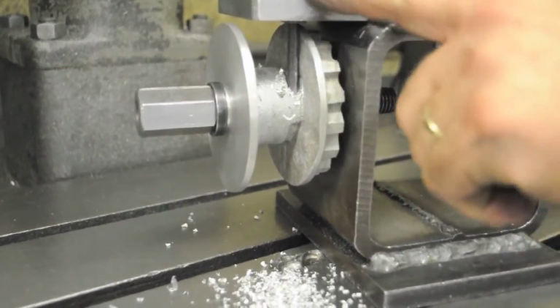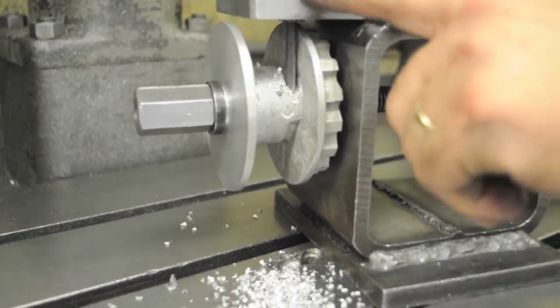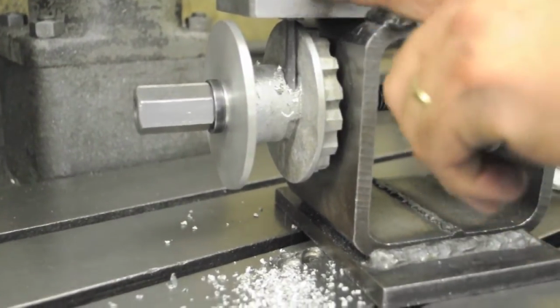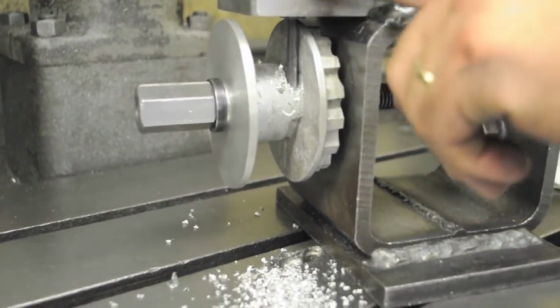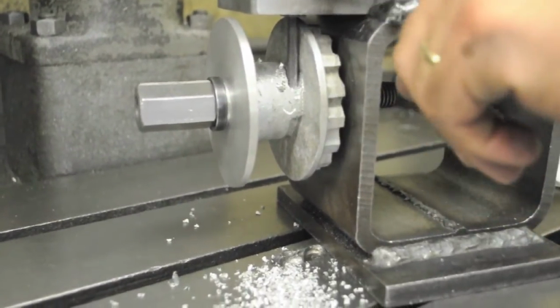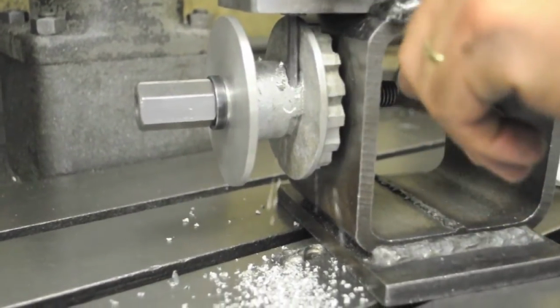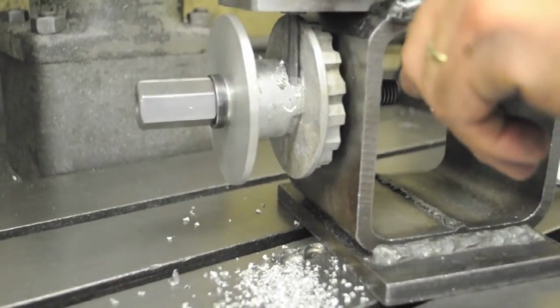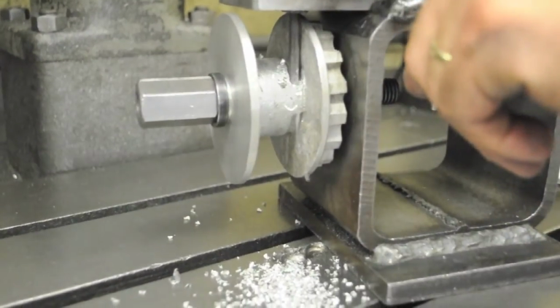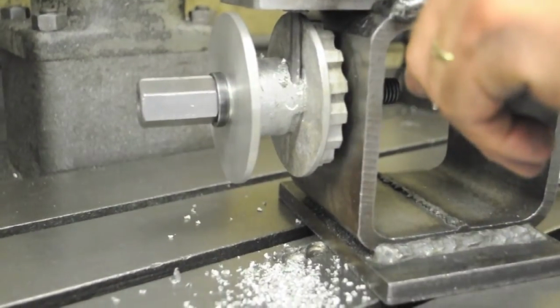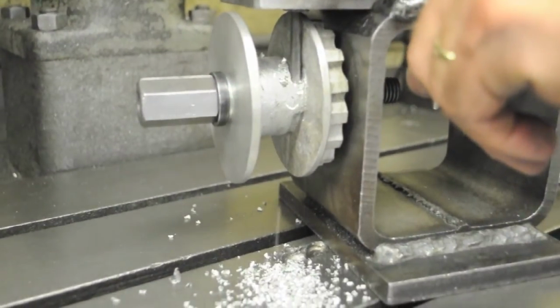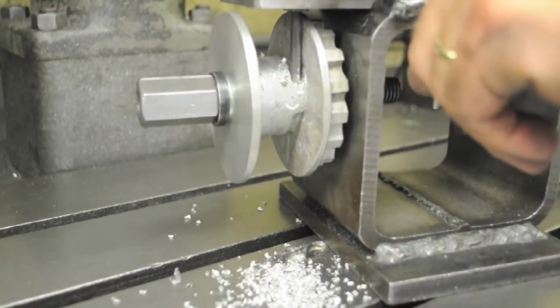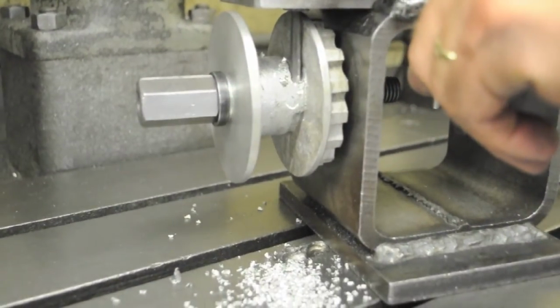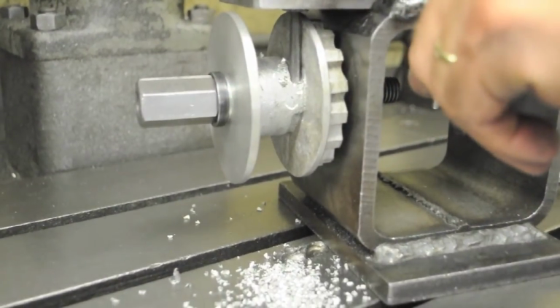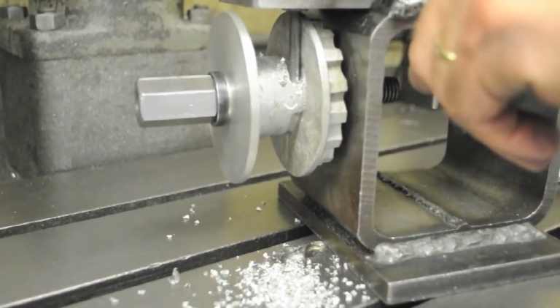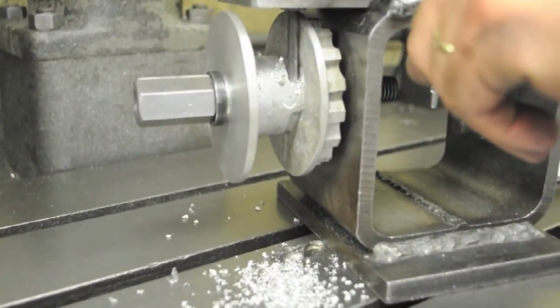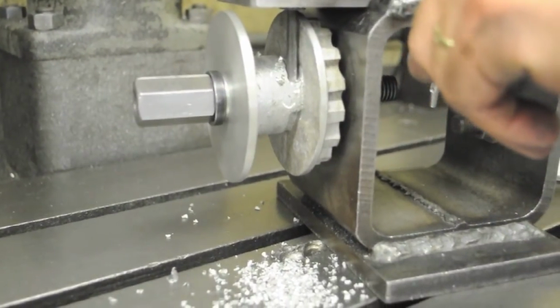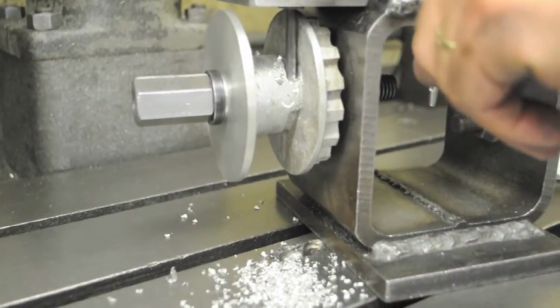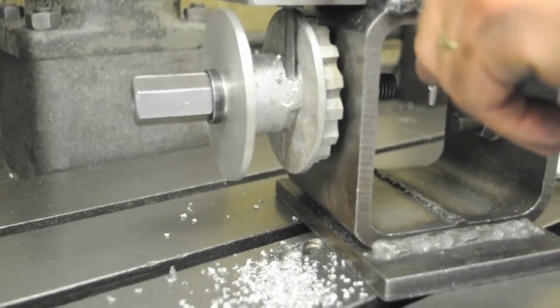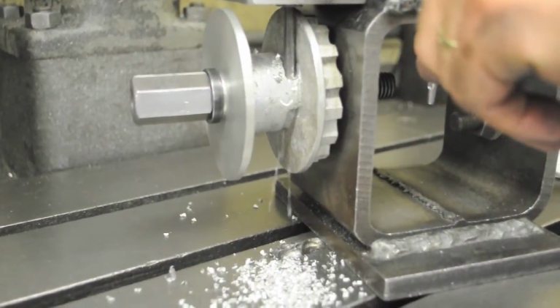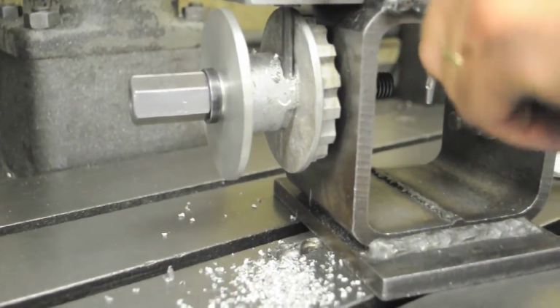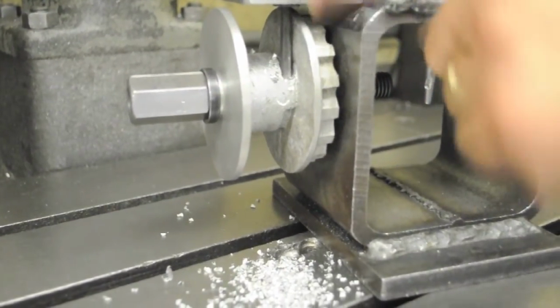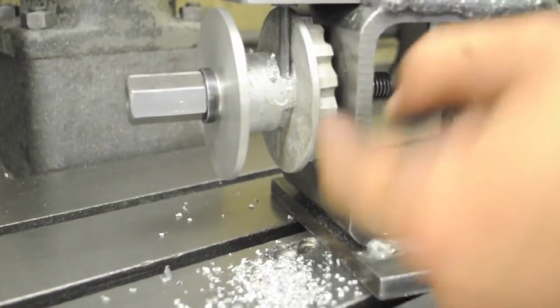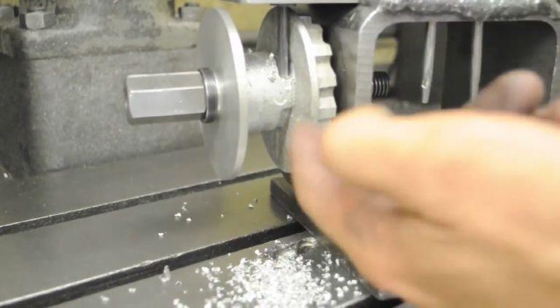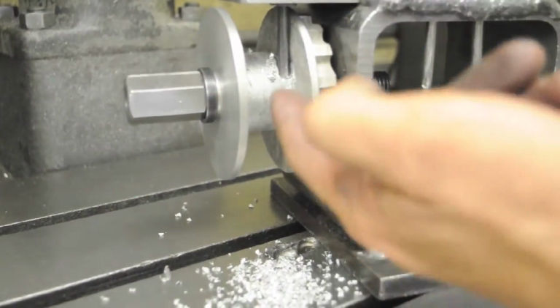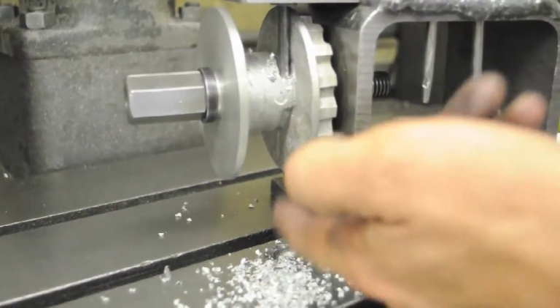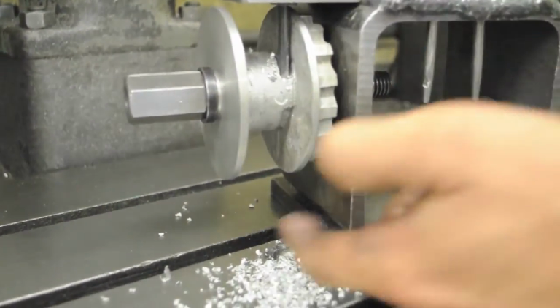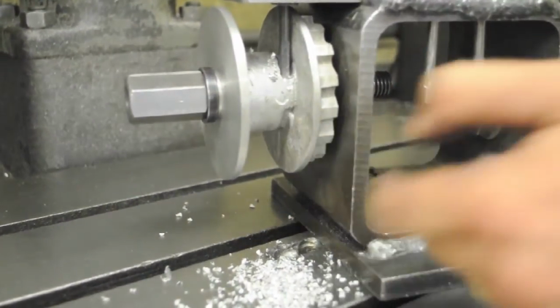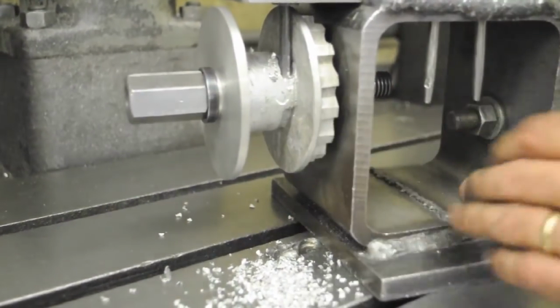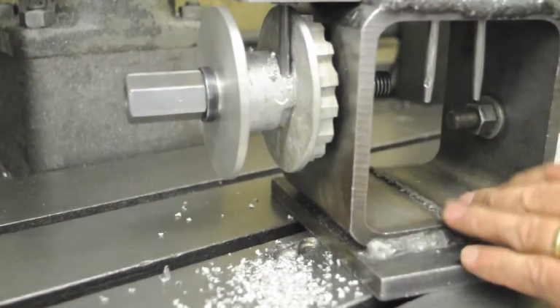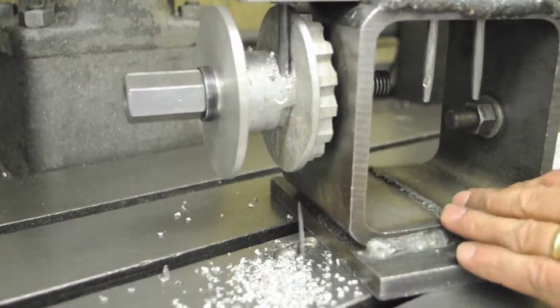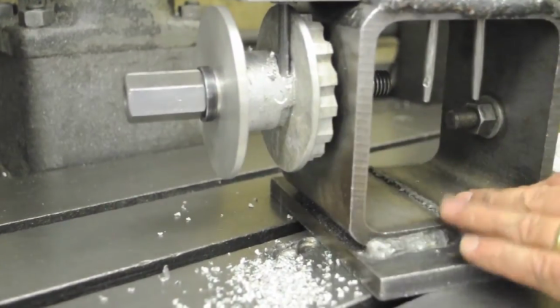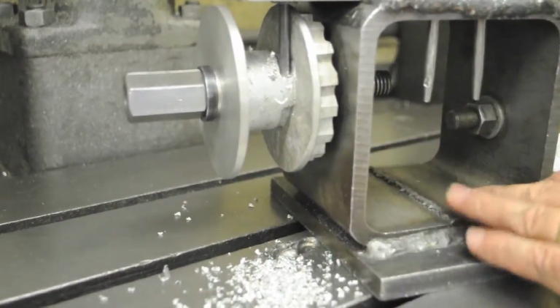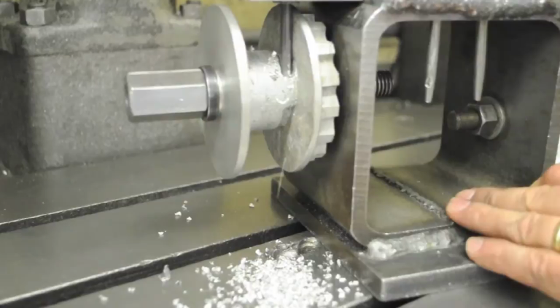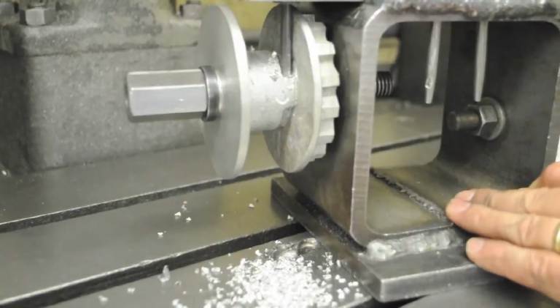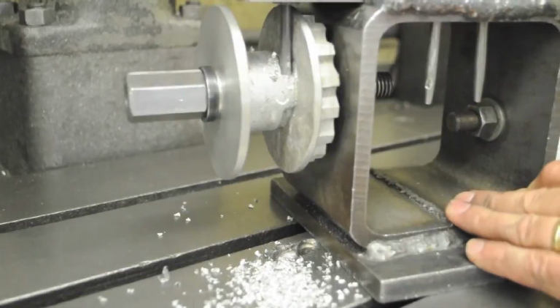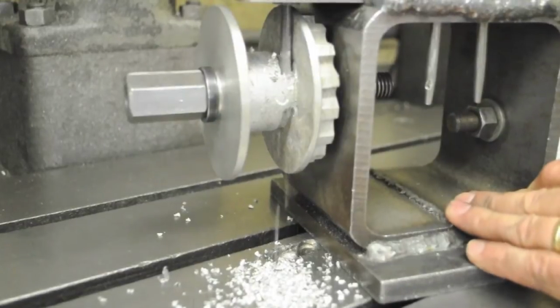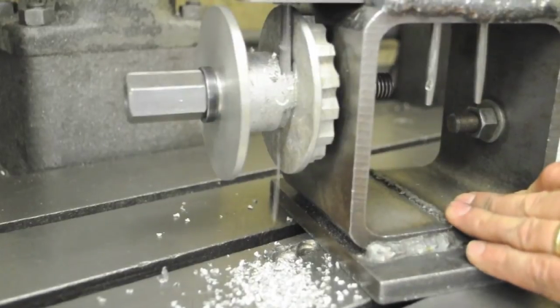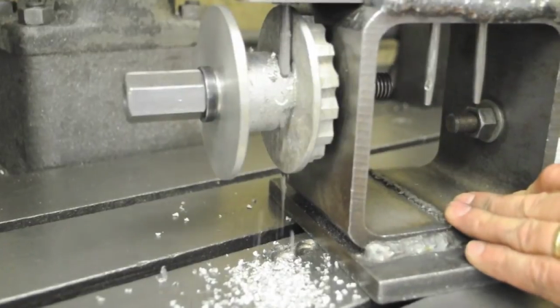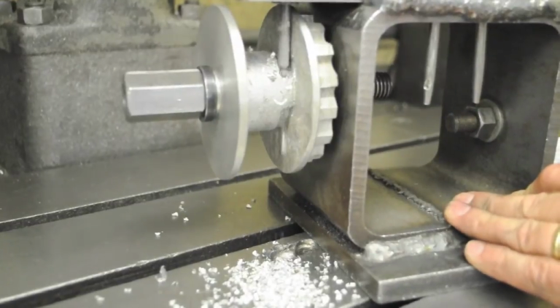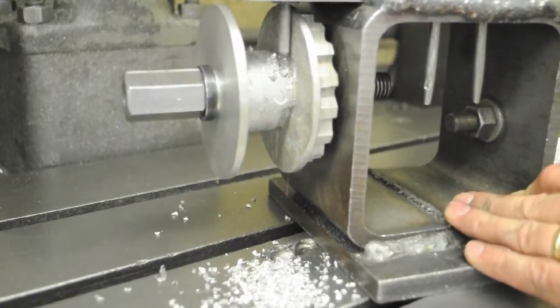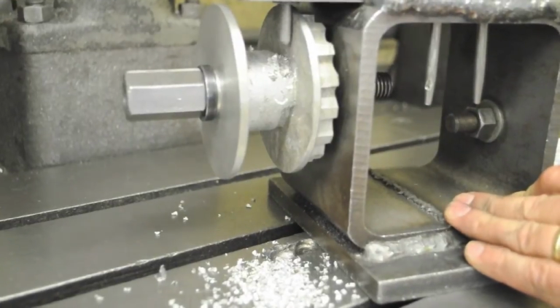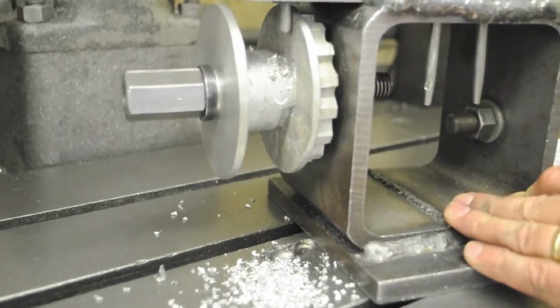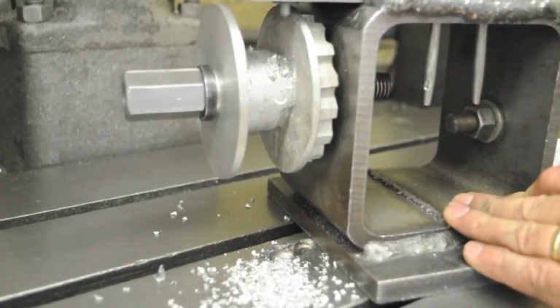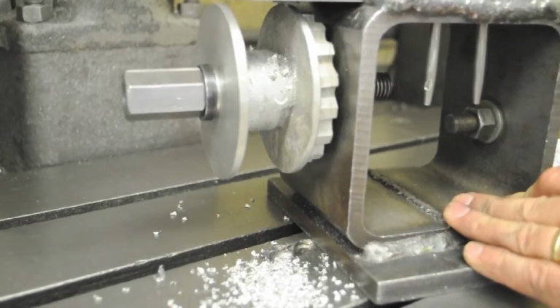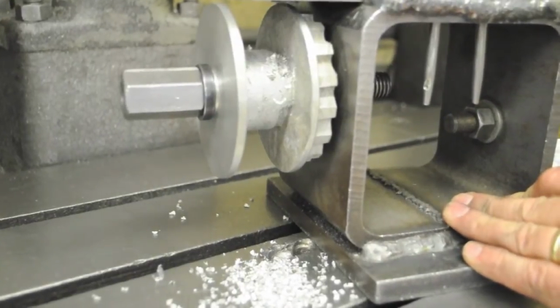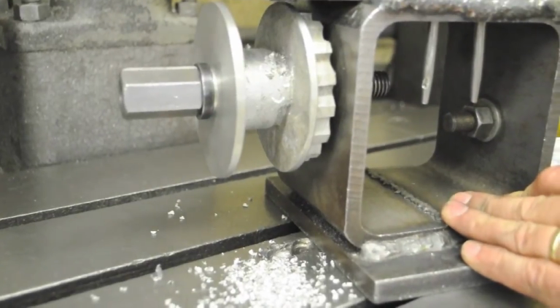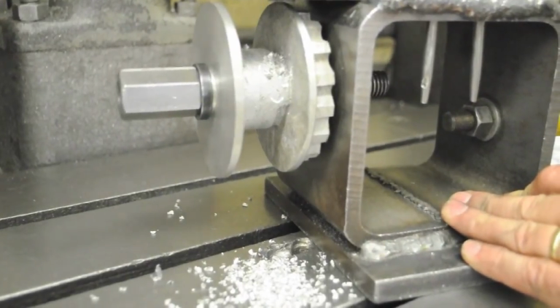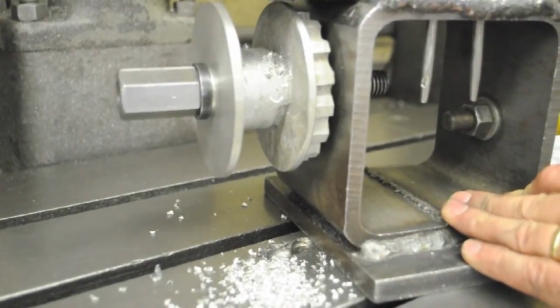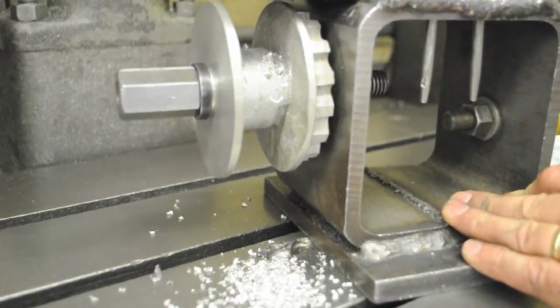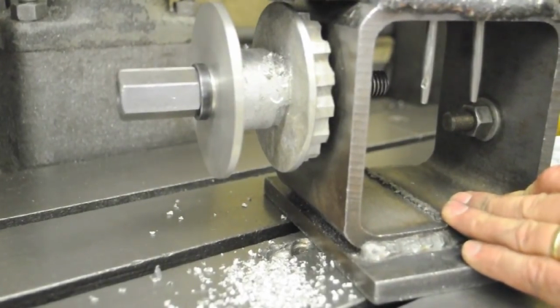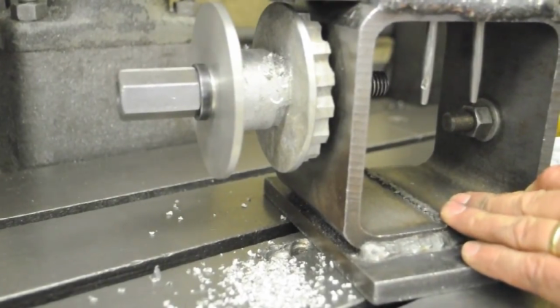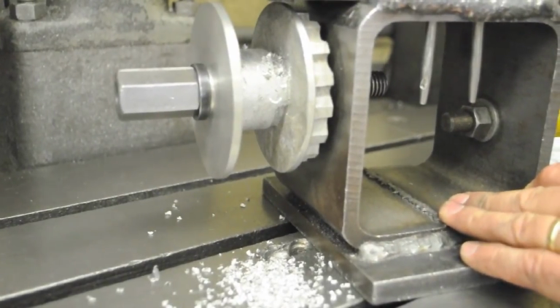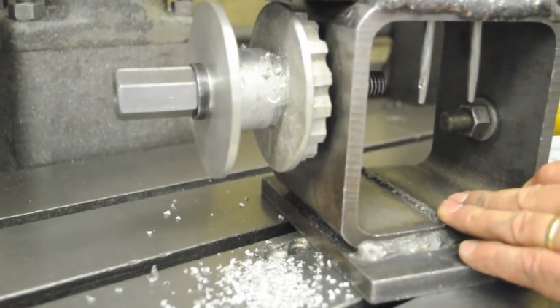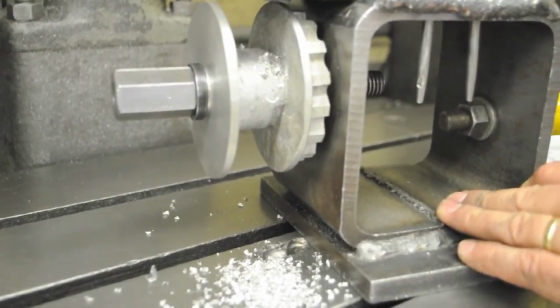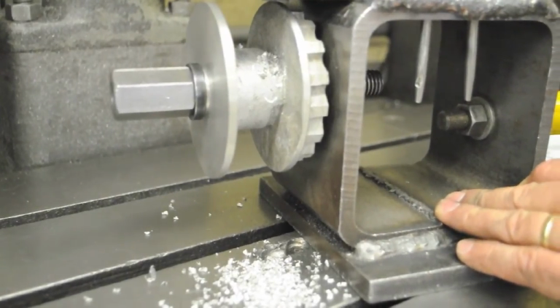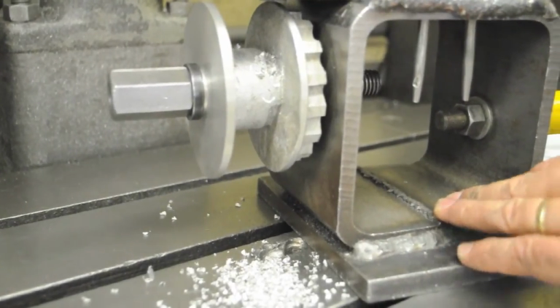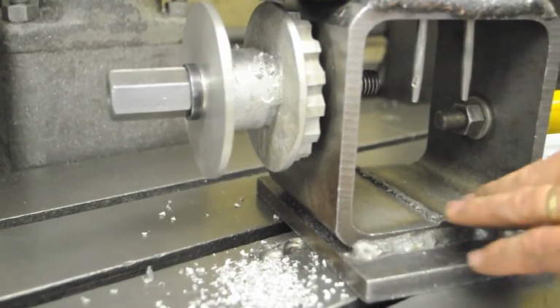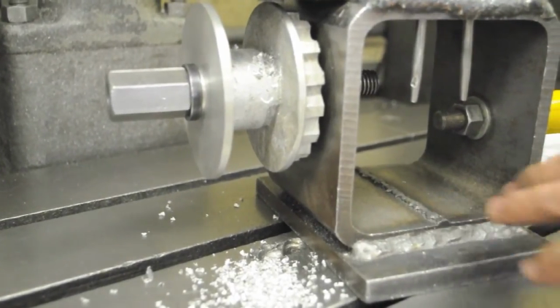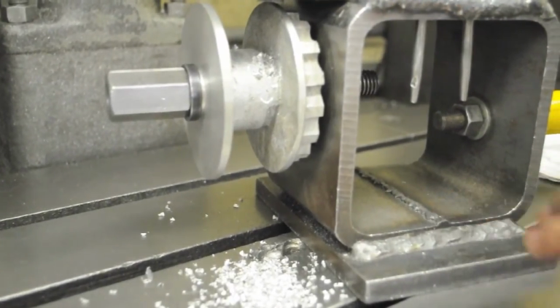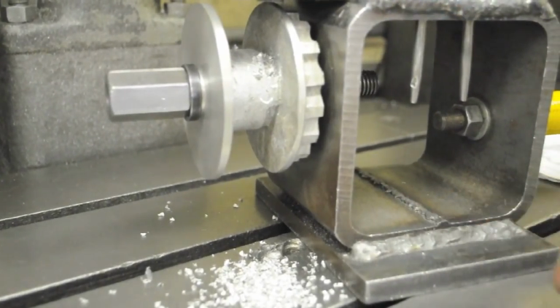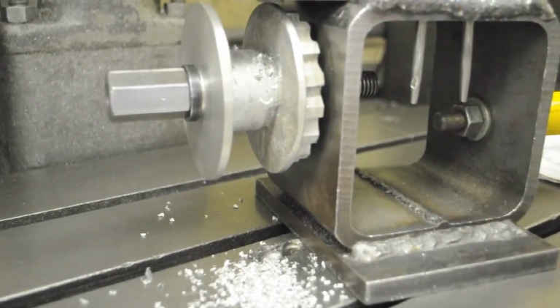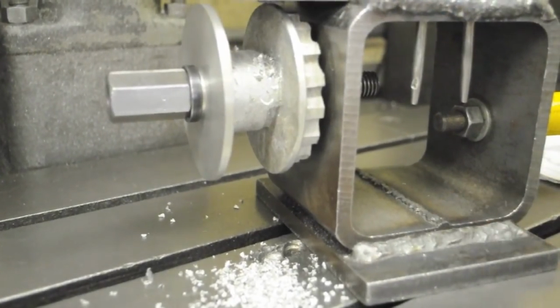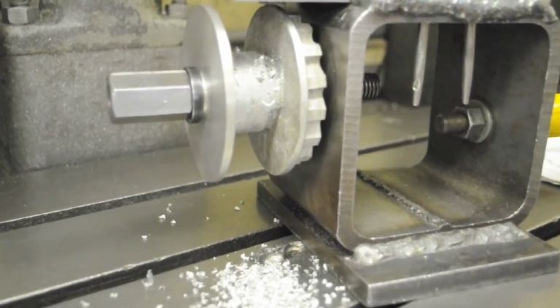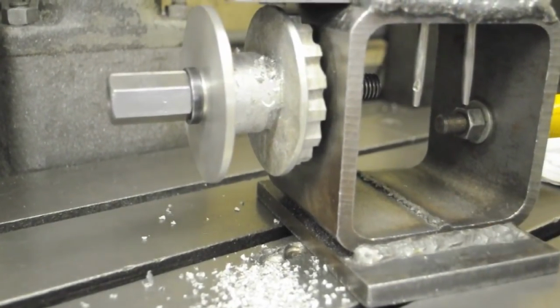Notice — the drill chuck is hitting the bushing and I haven't gotten all the way through yet. If that happens, you've got the drill too far up in the chuck.